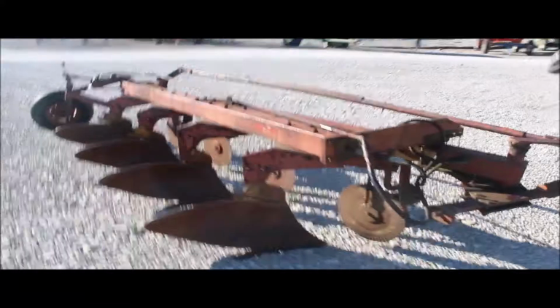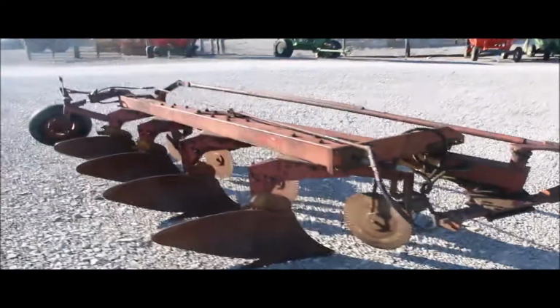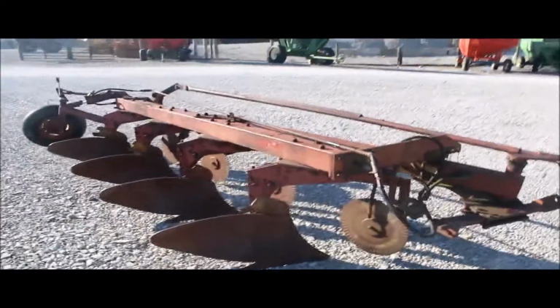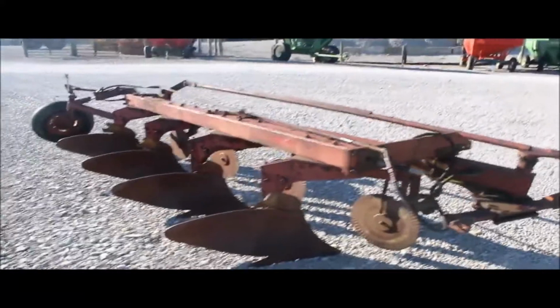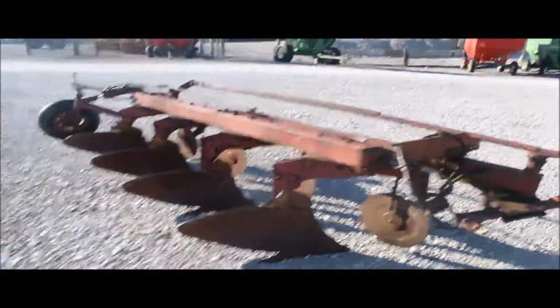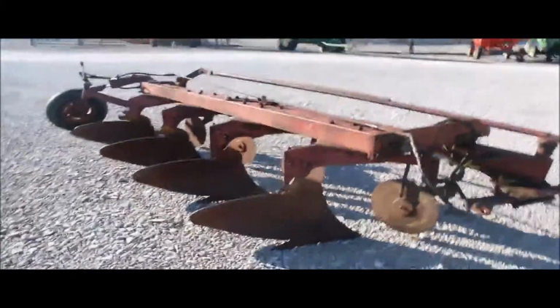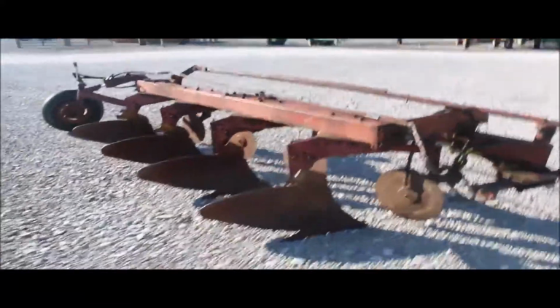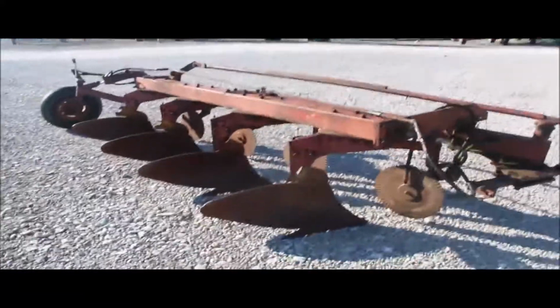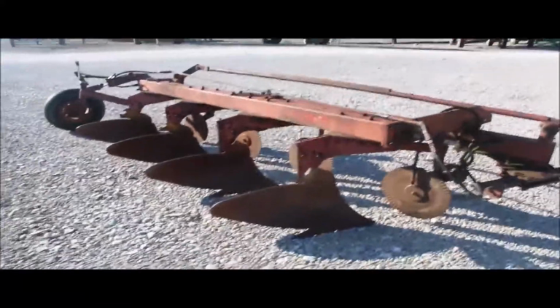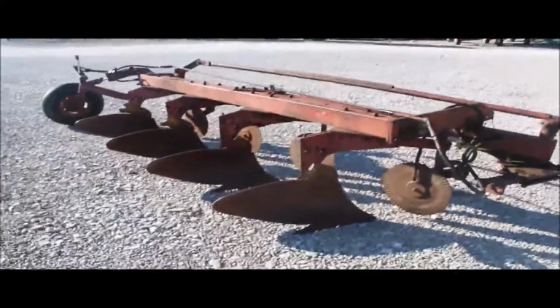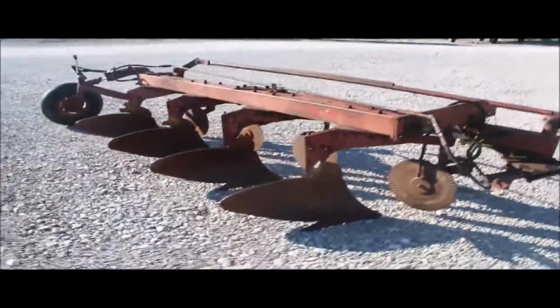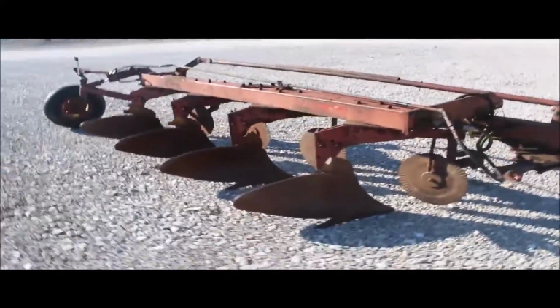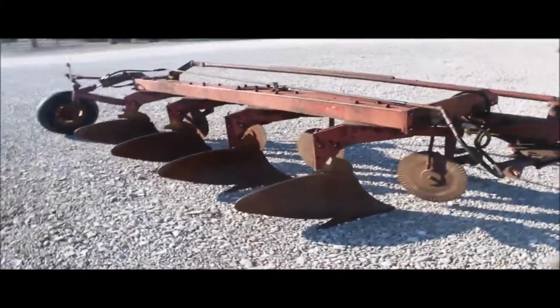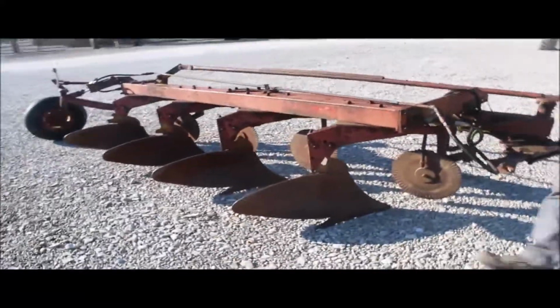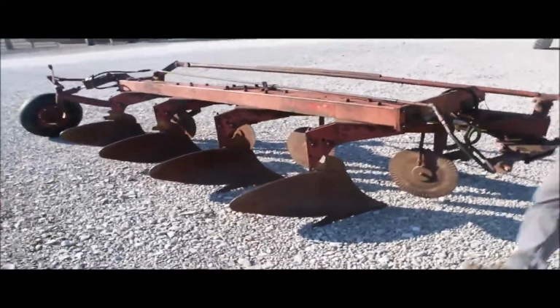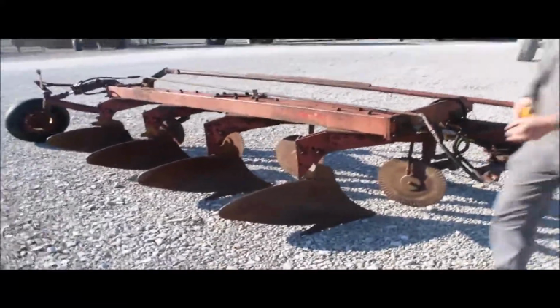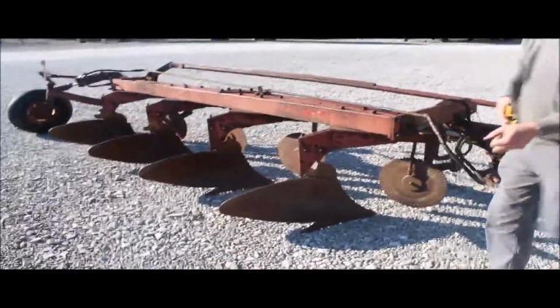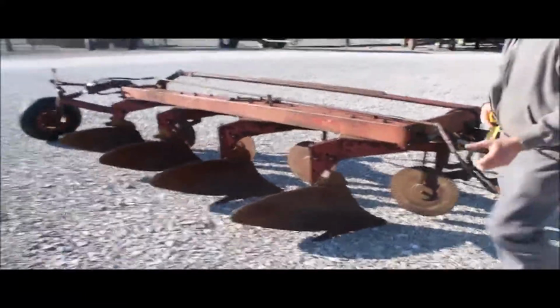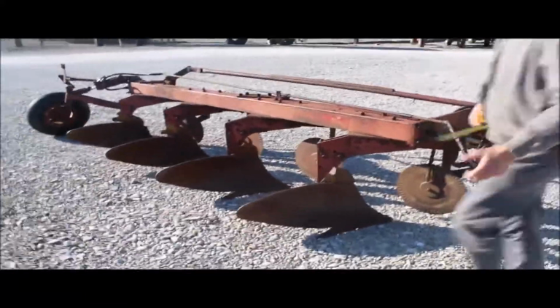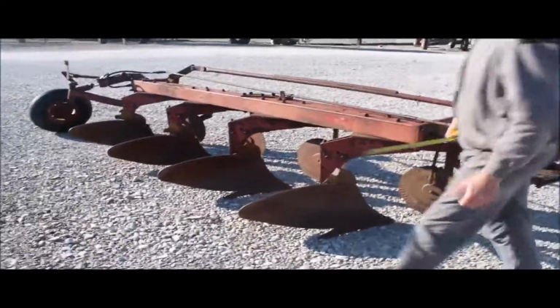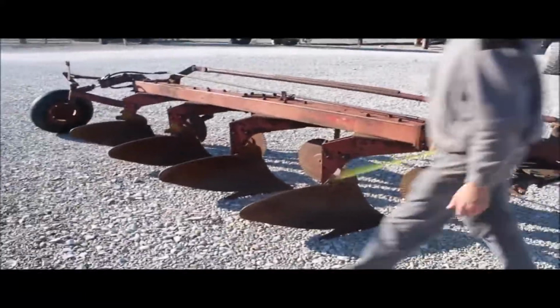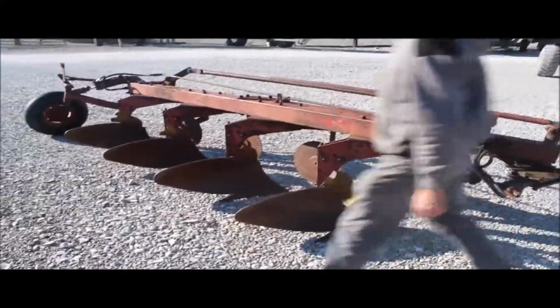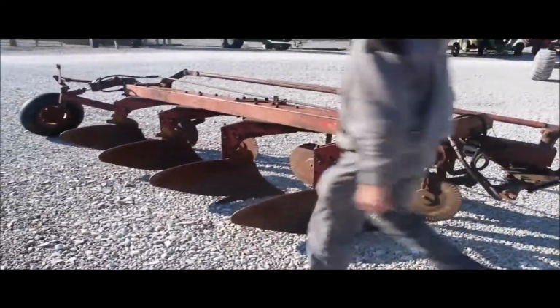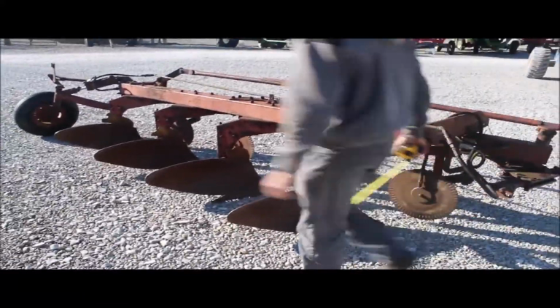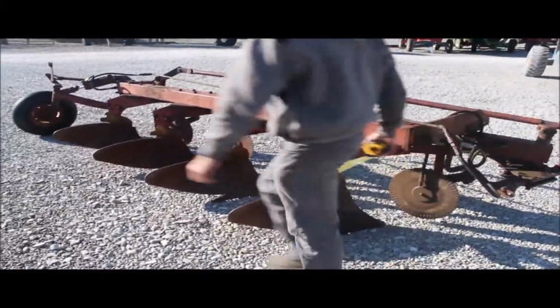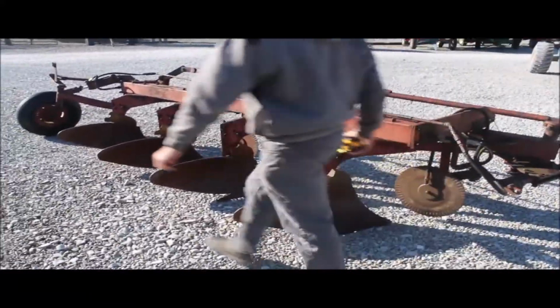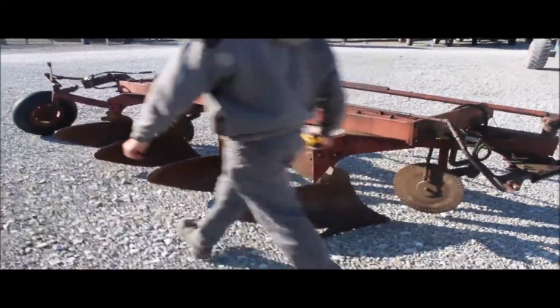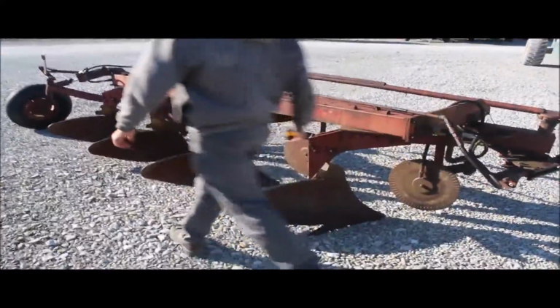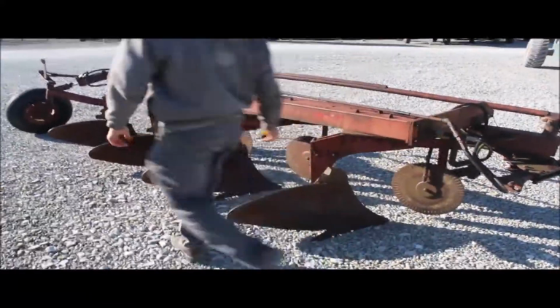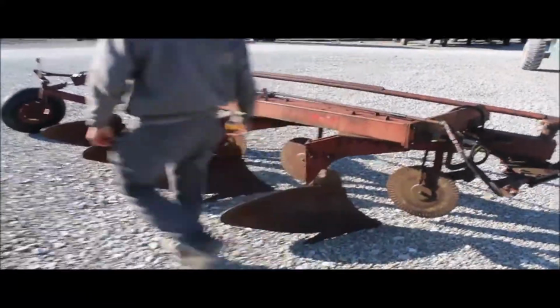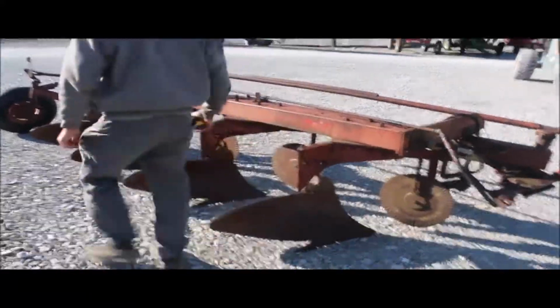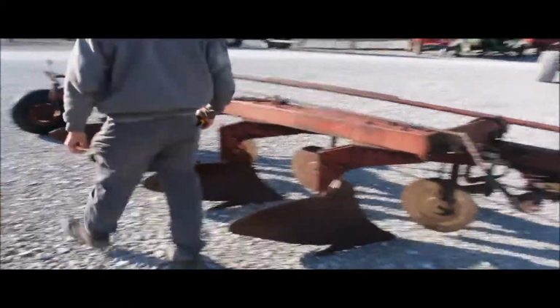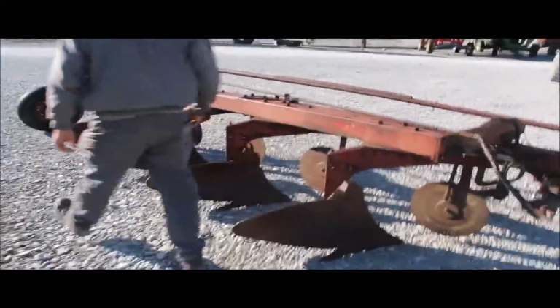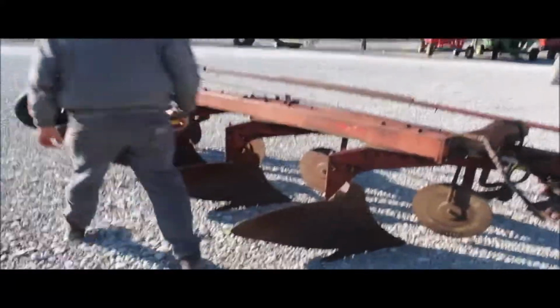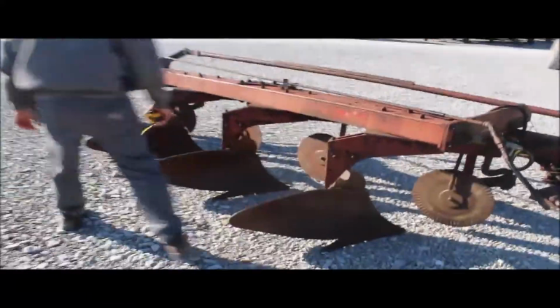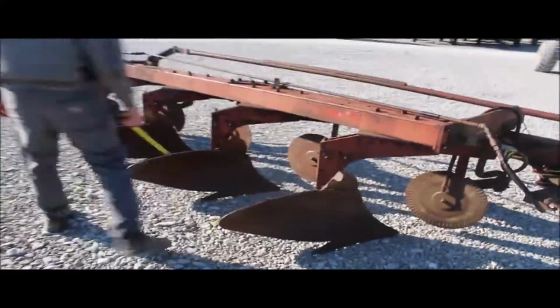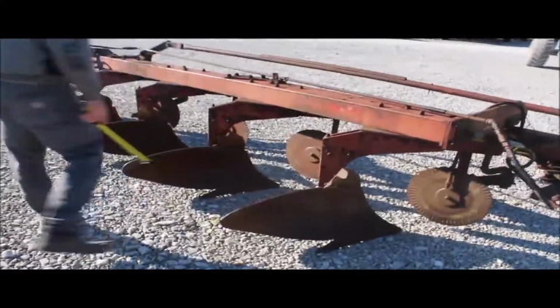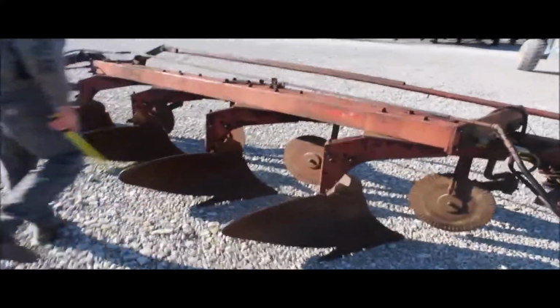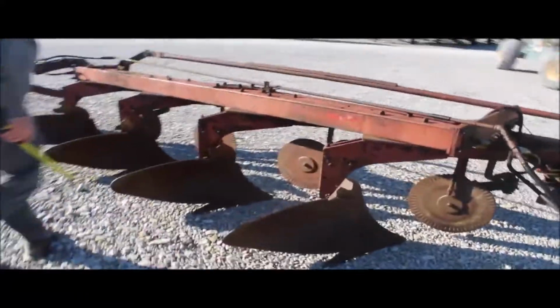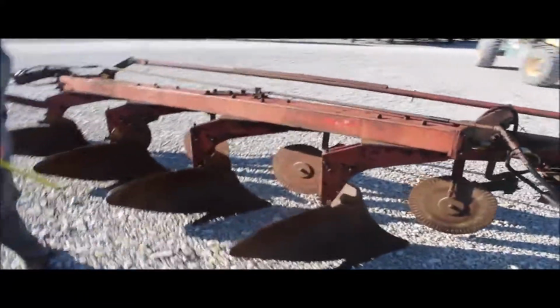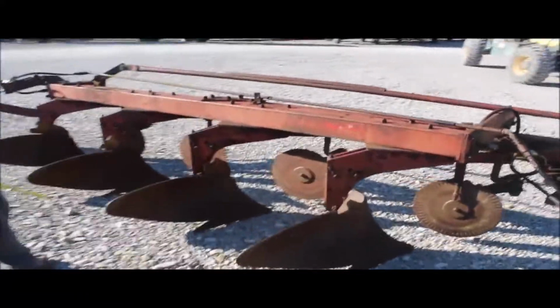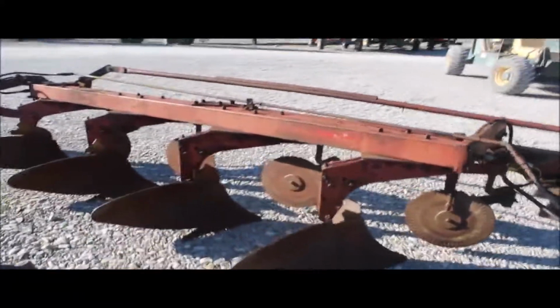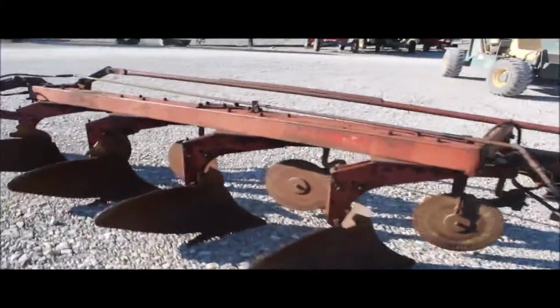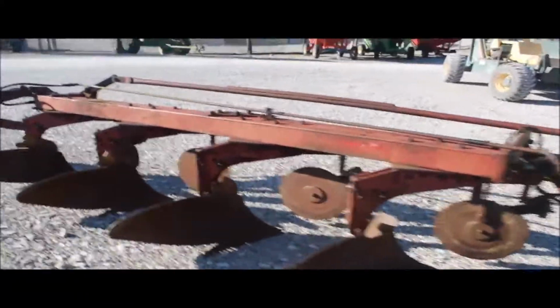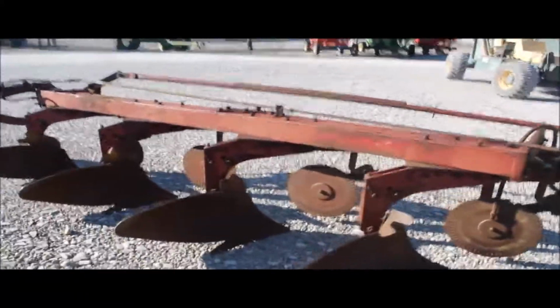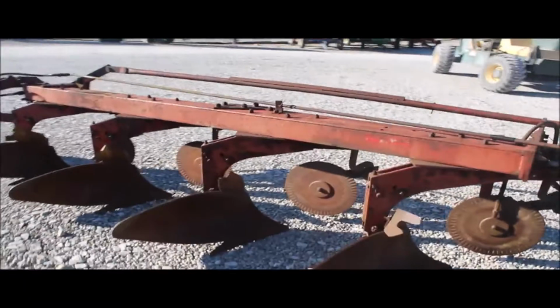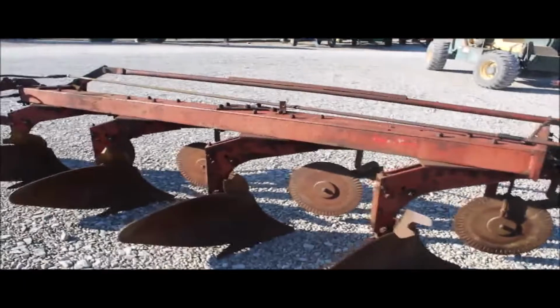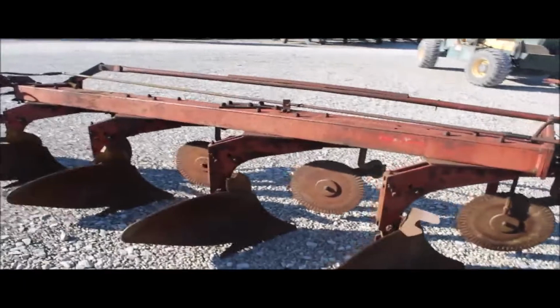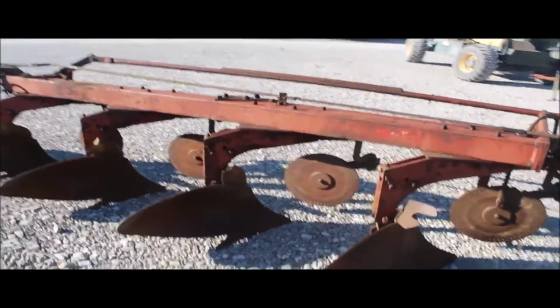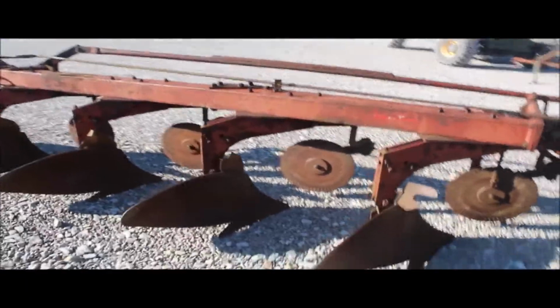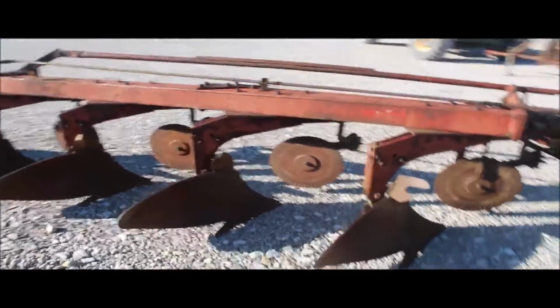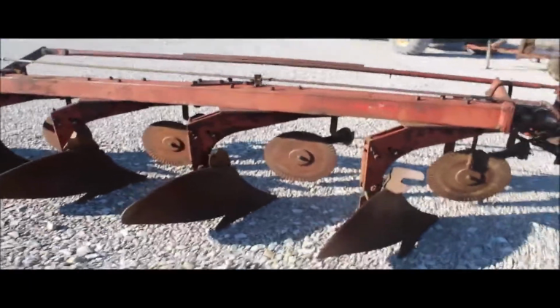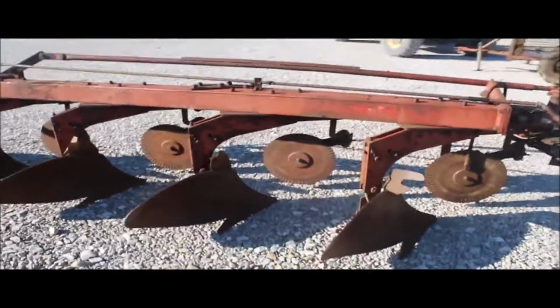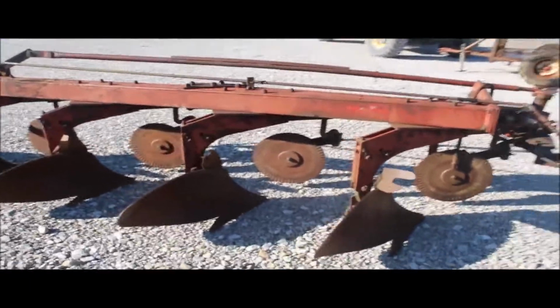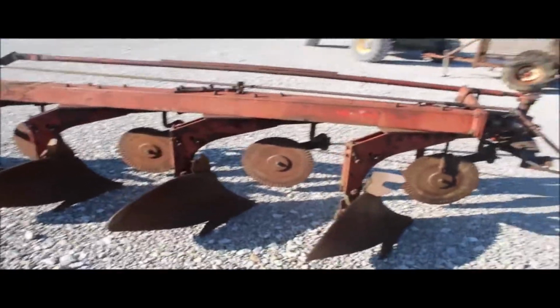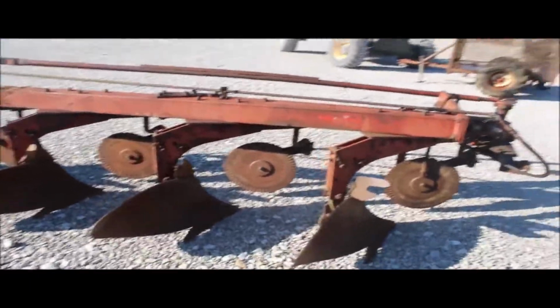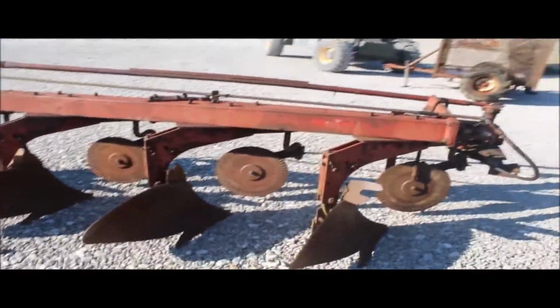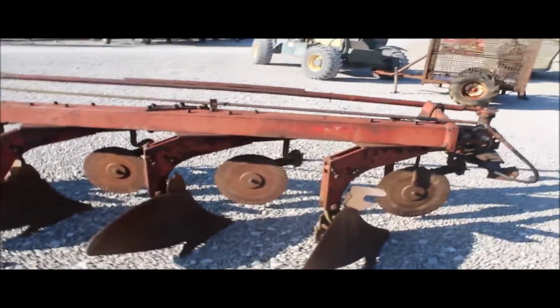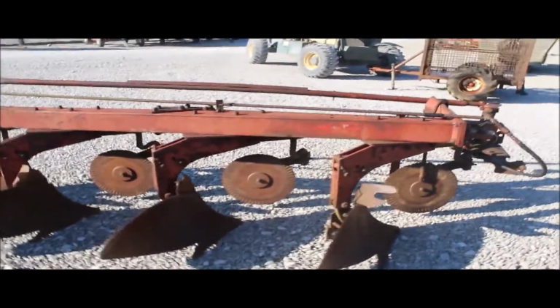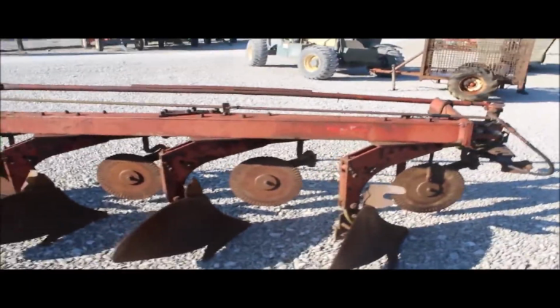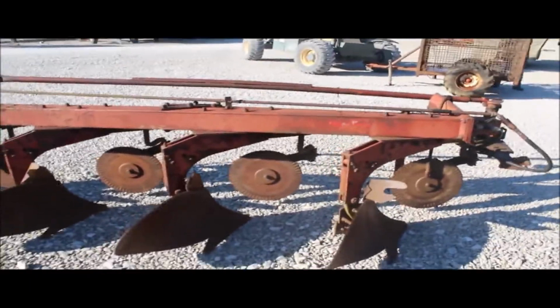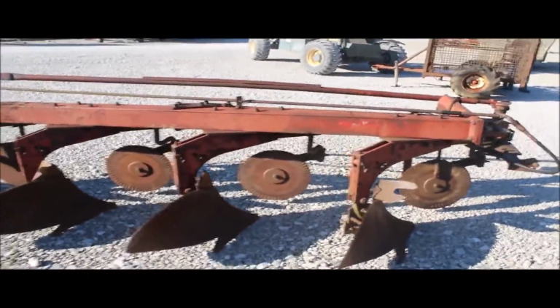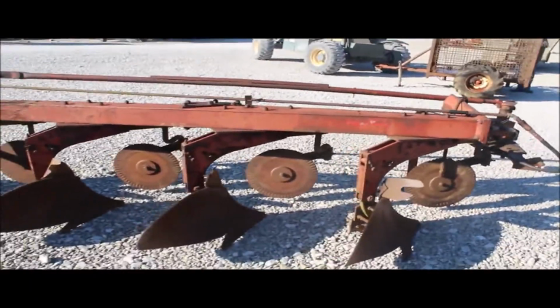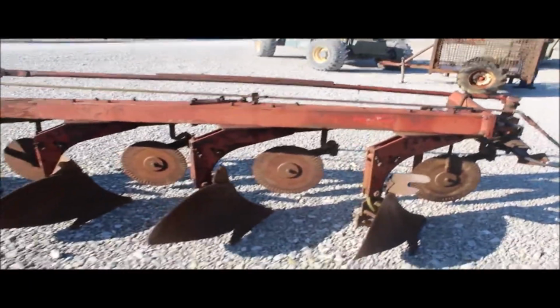All right, so here we've got a four-bottom IH plow. Got all the cultures, nice-sized cultures.